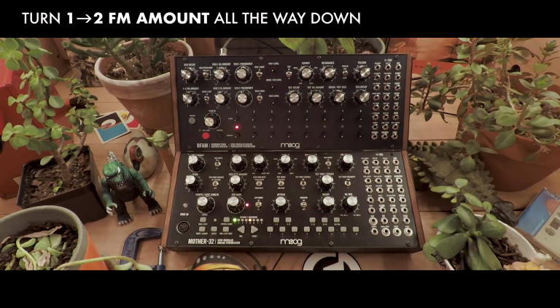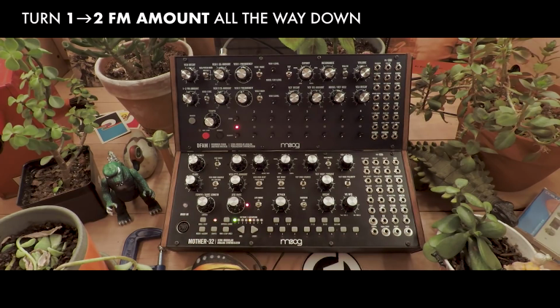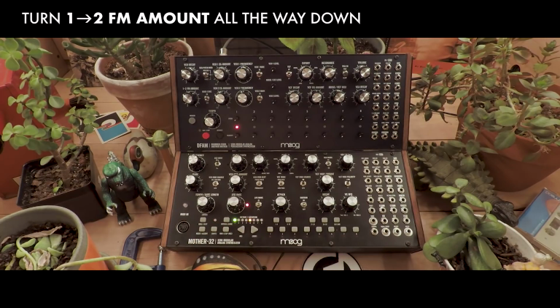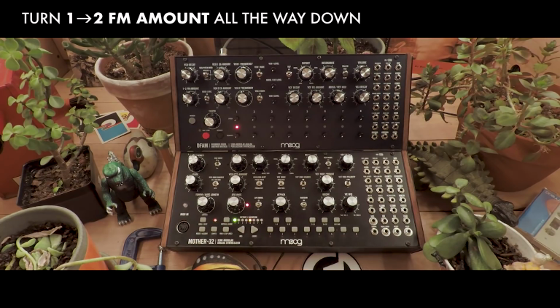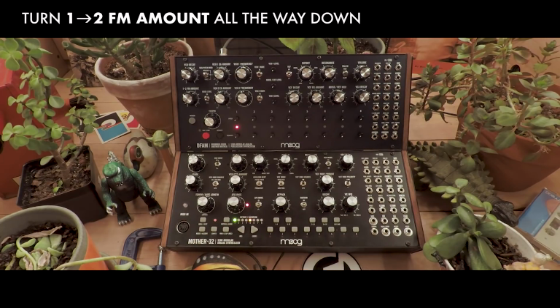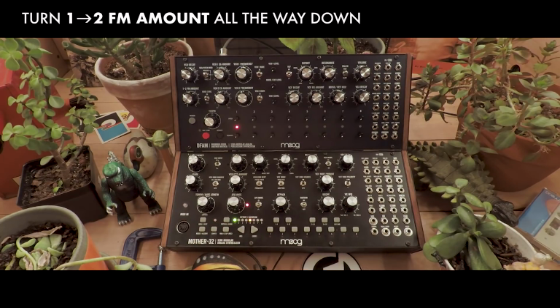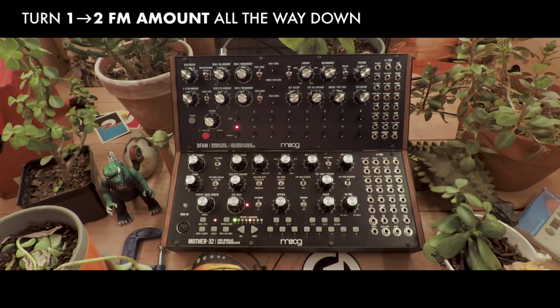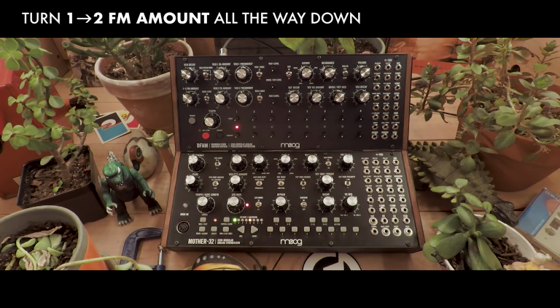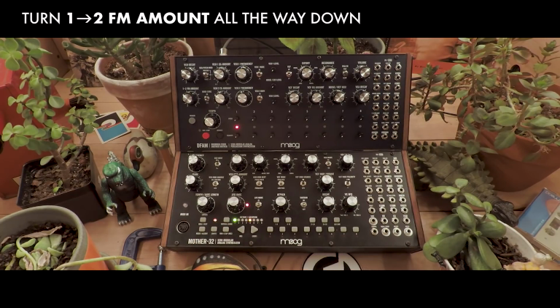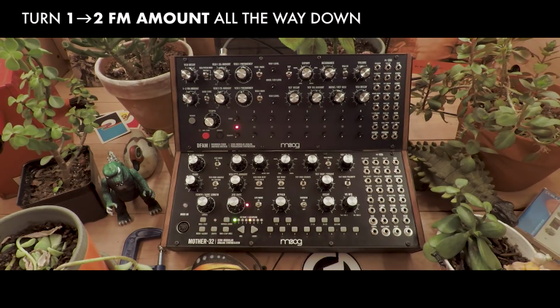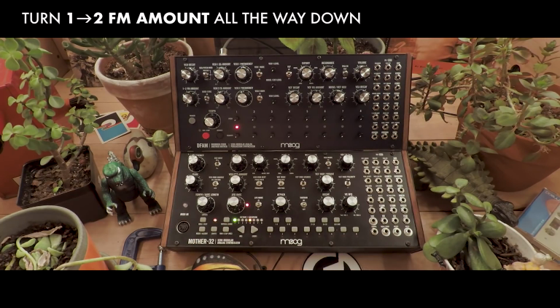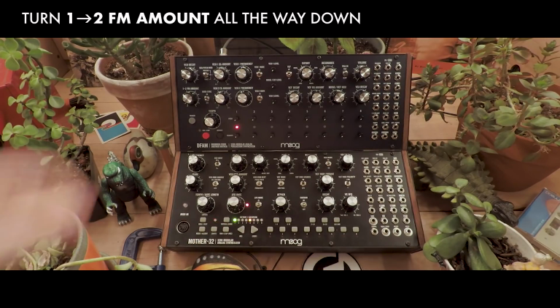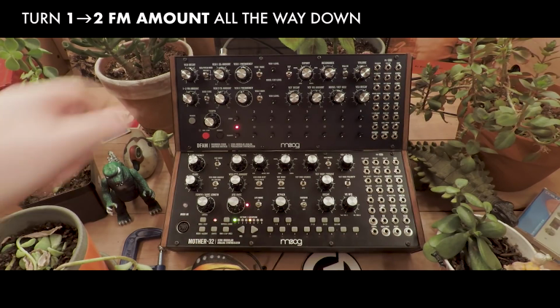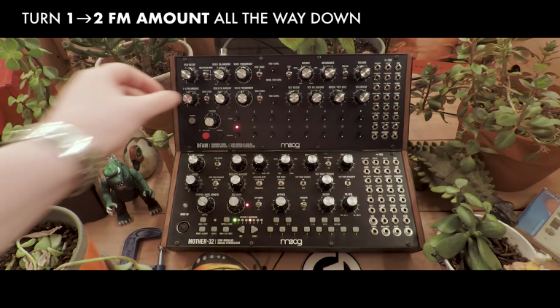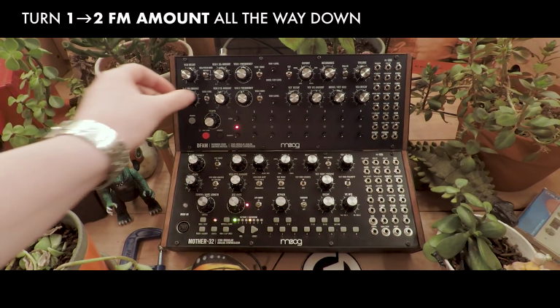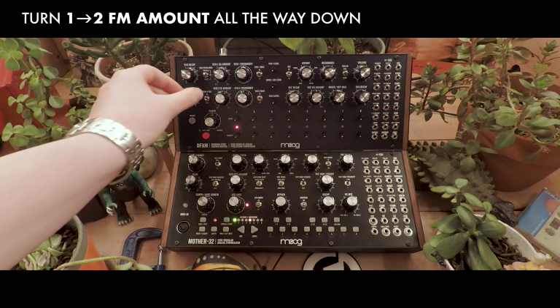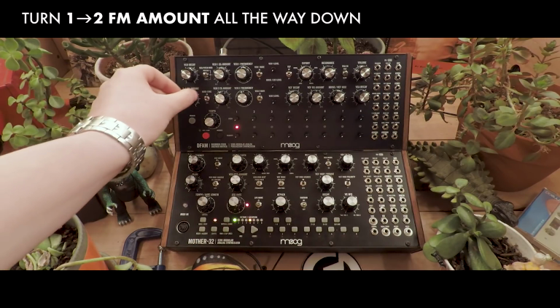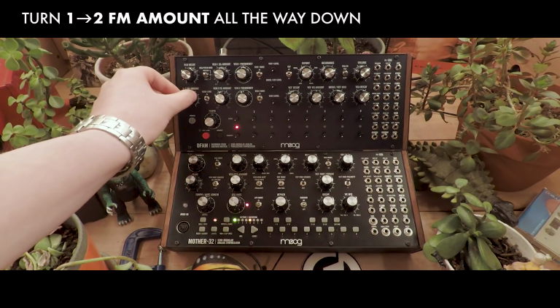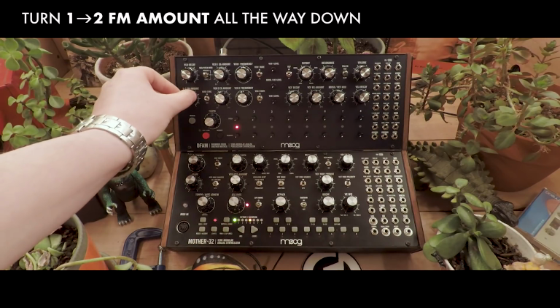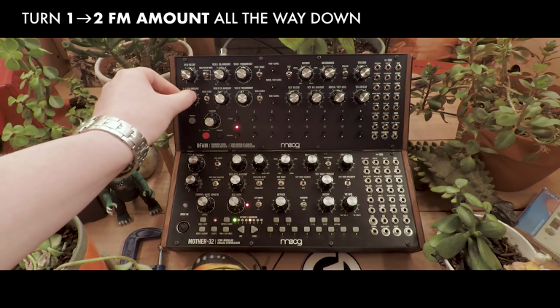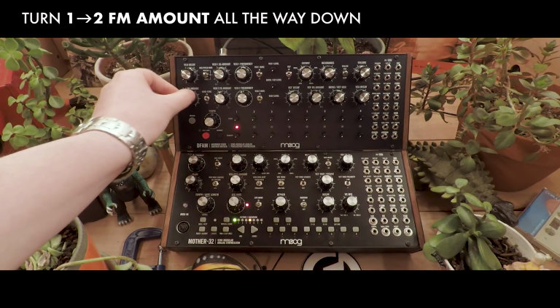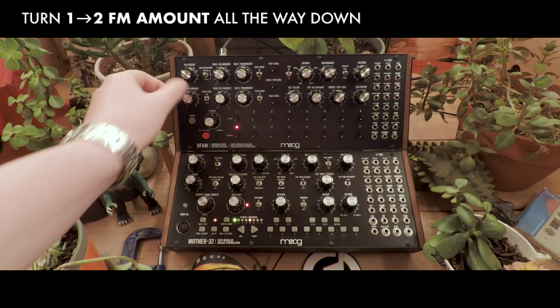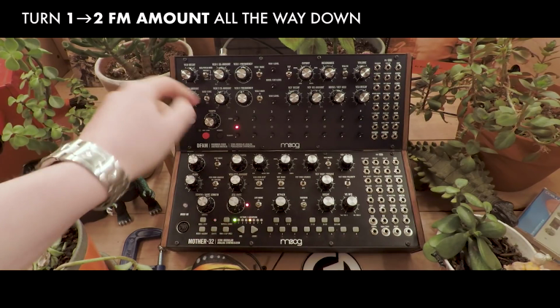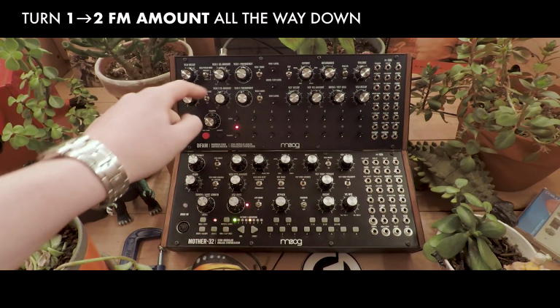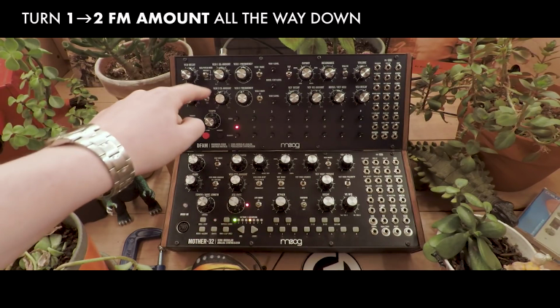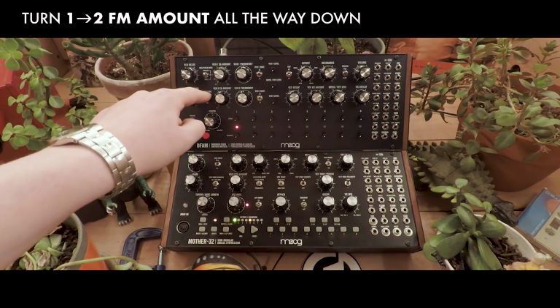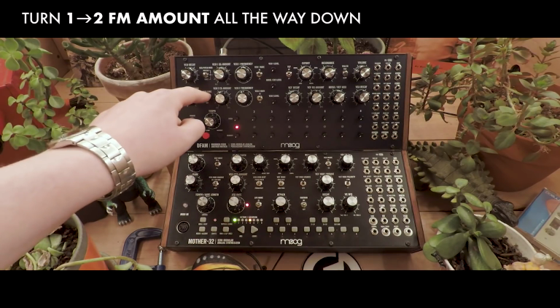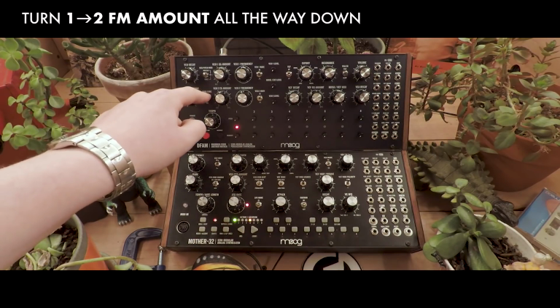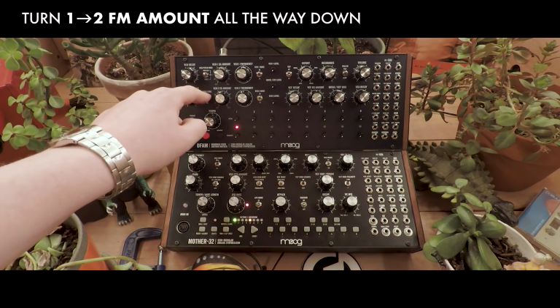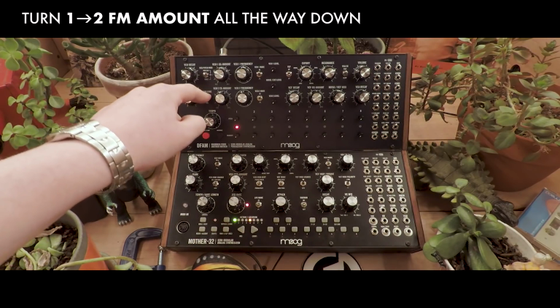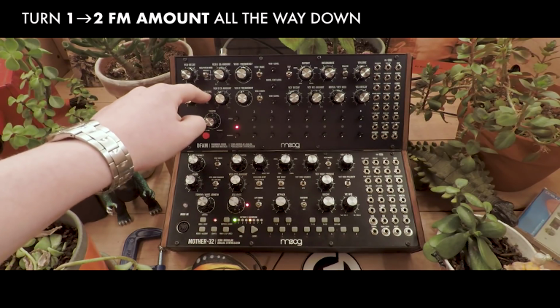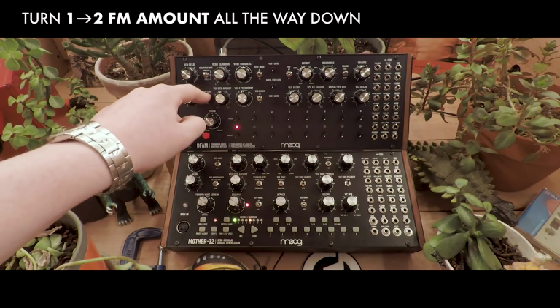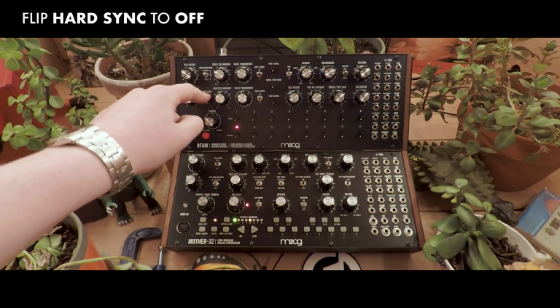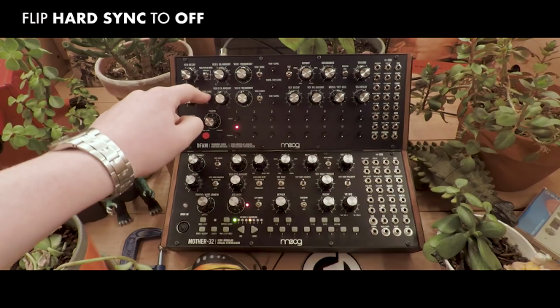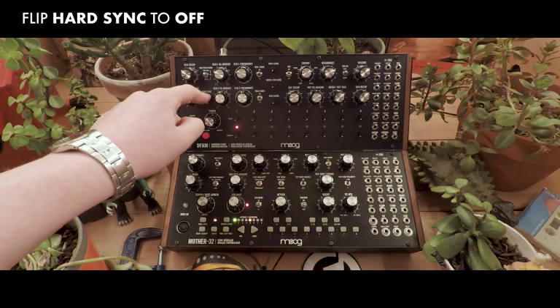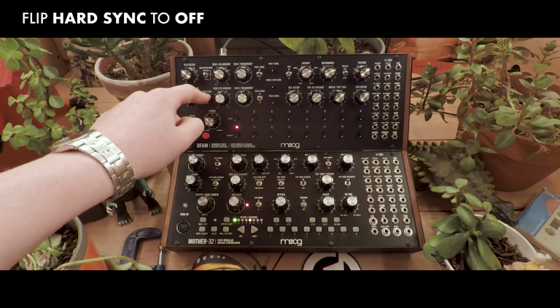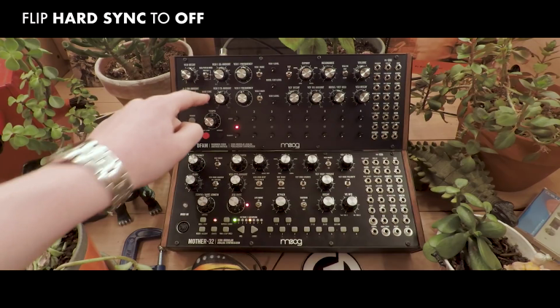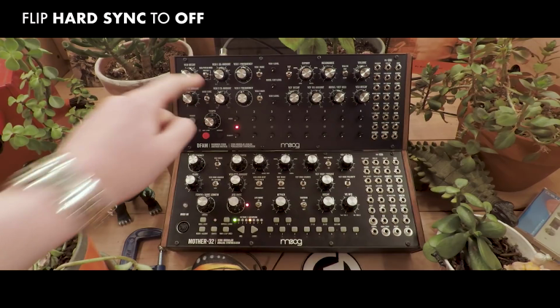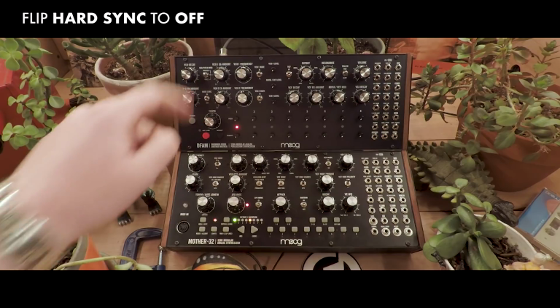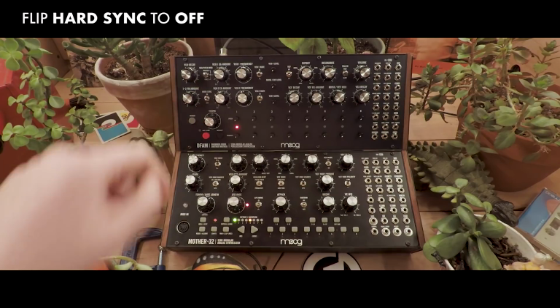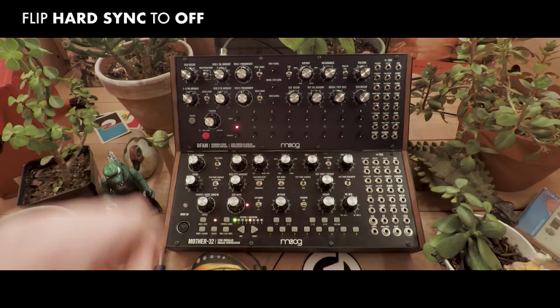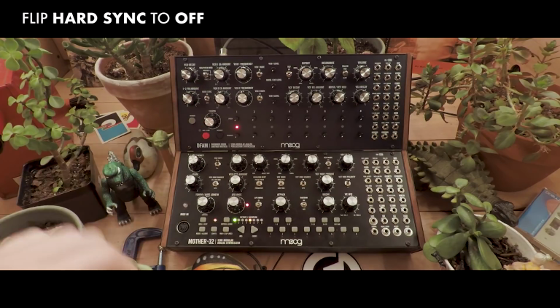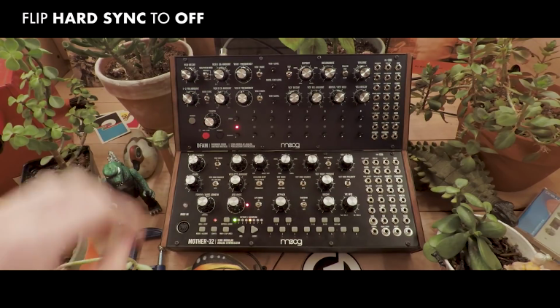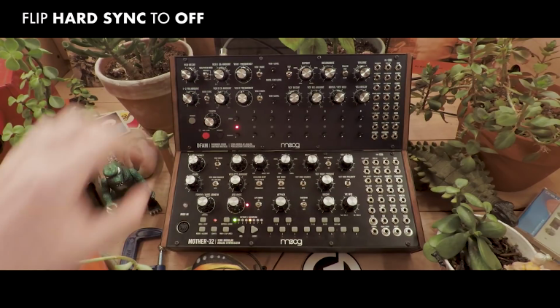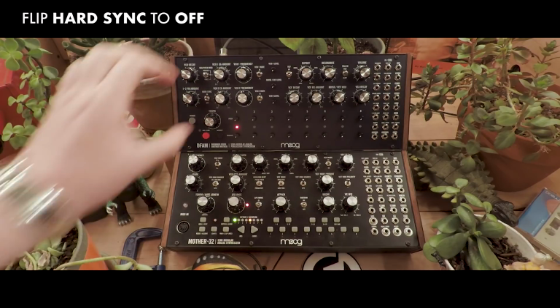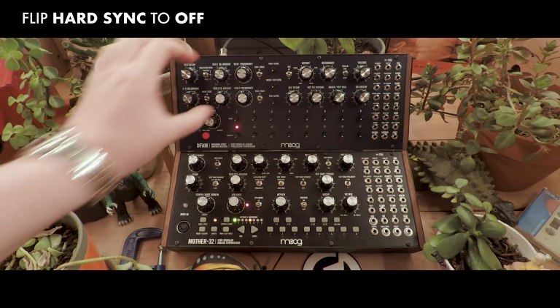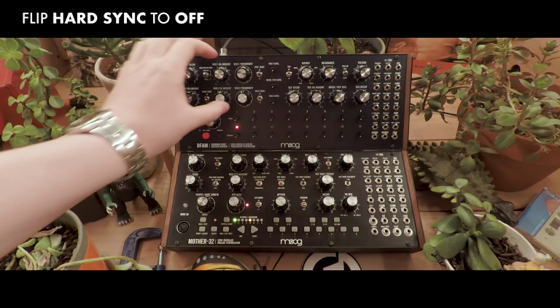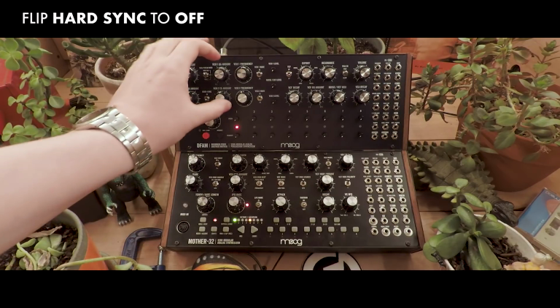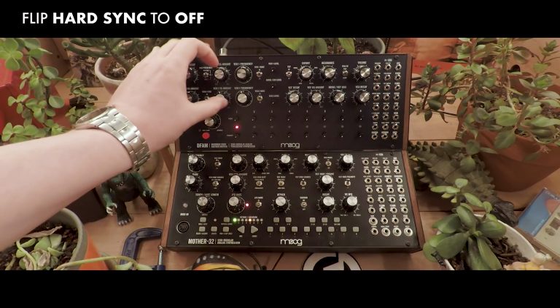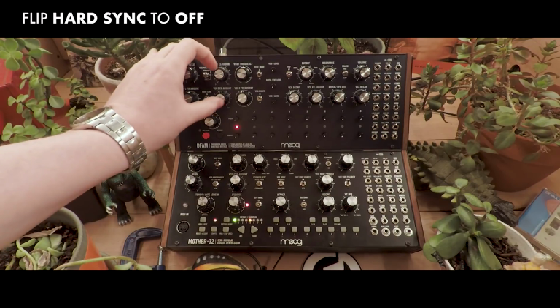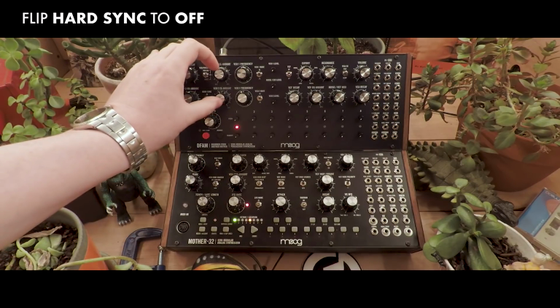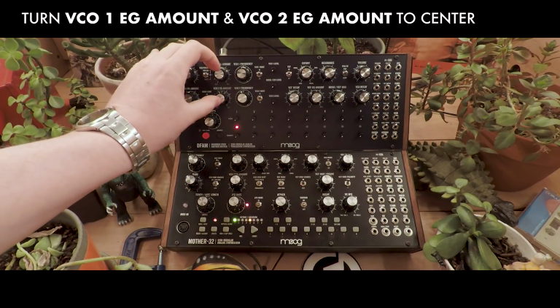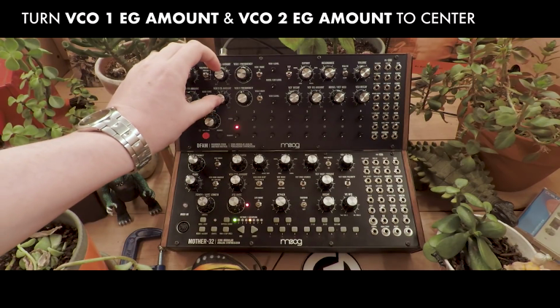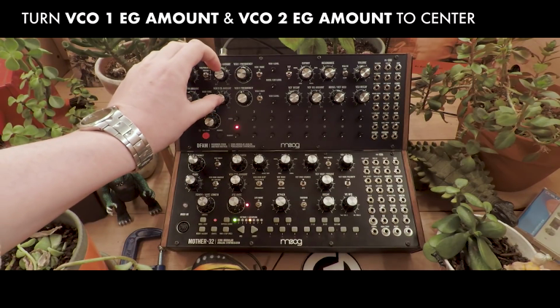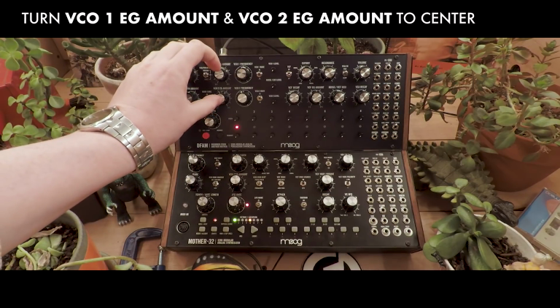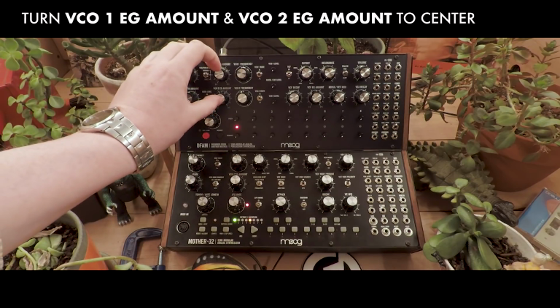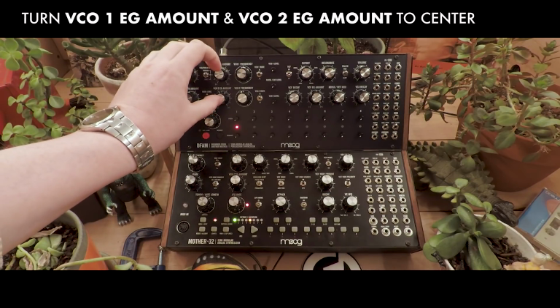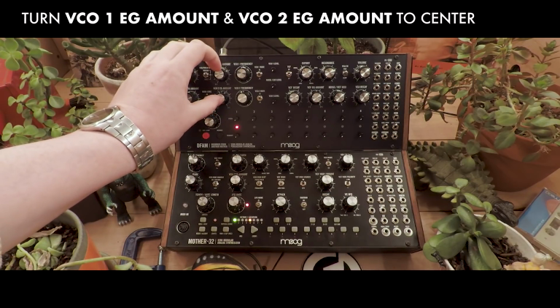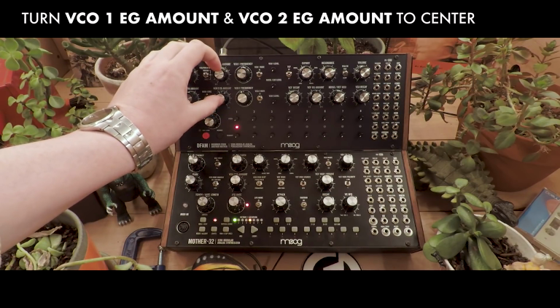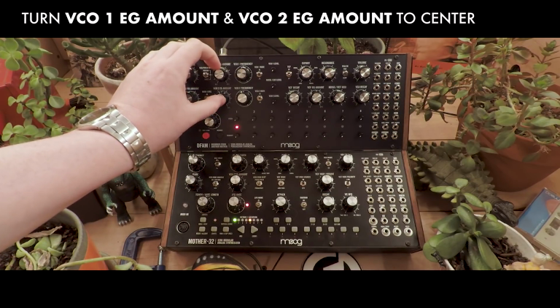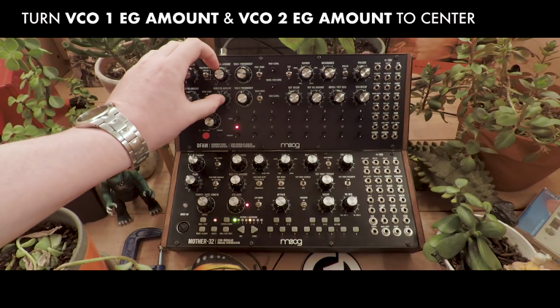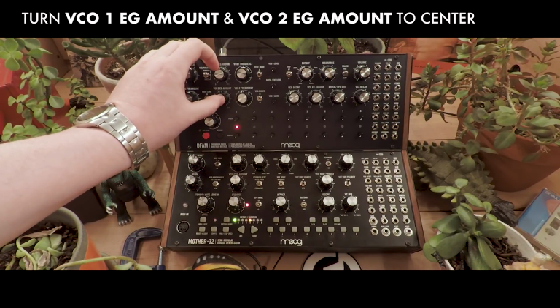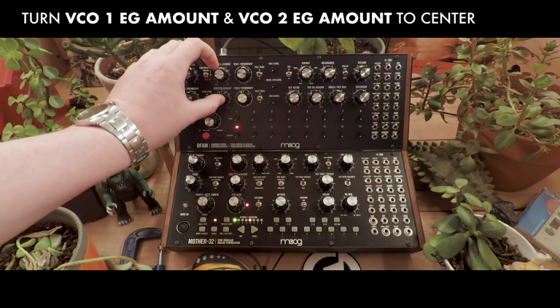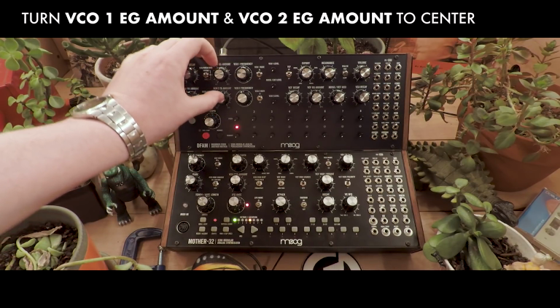Before we start, make sure that the FM amount is down and hard sync is off. Also, you shouldn't have the envelope going to either oscillator.